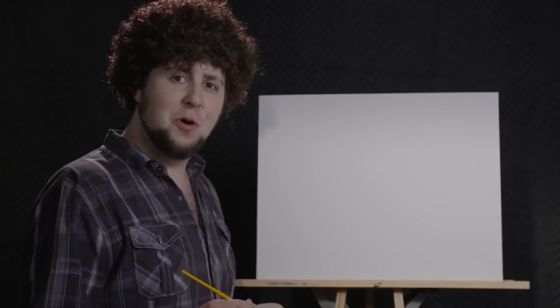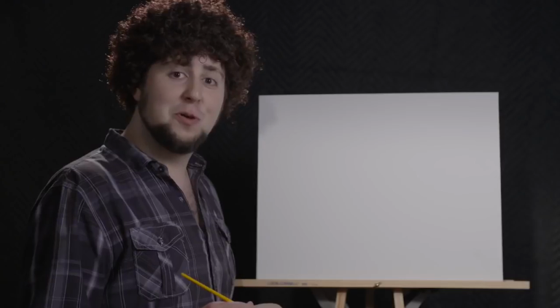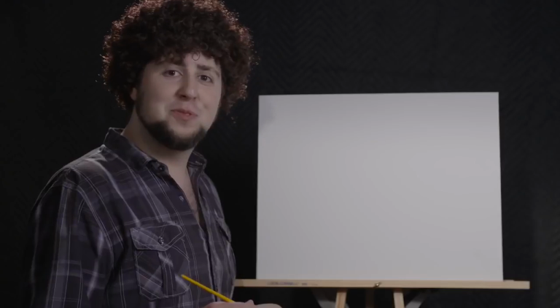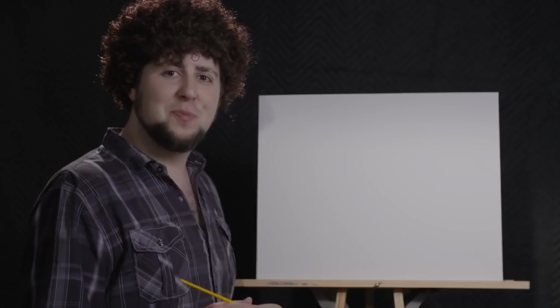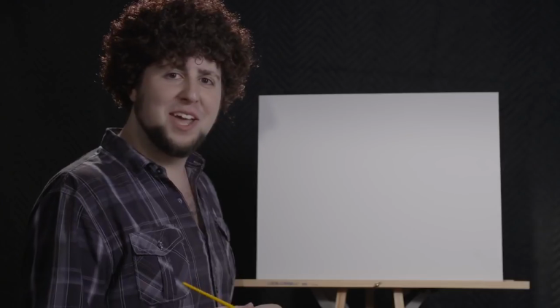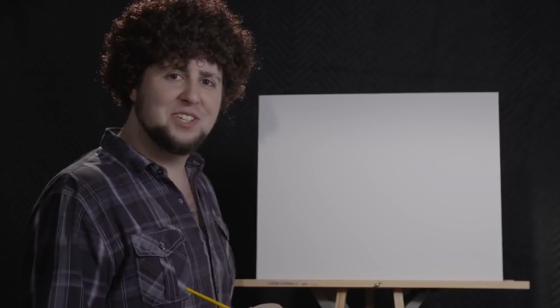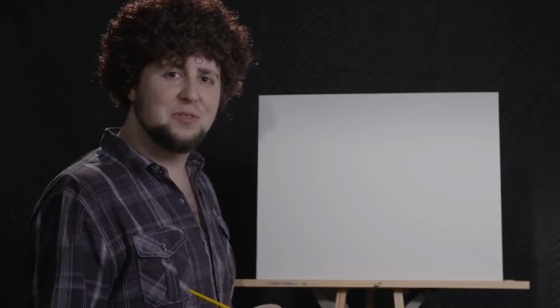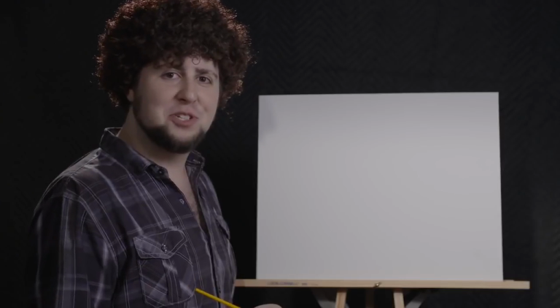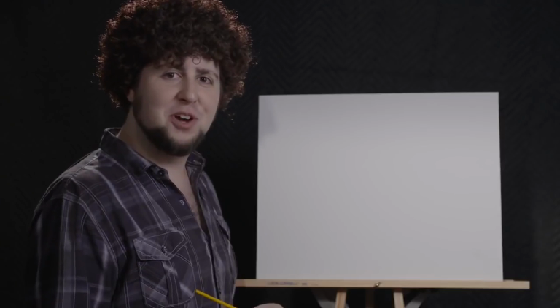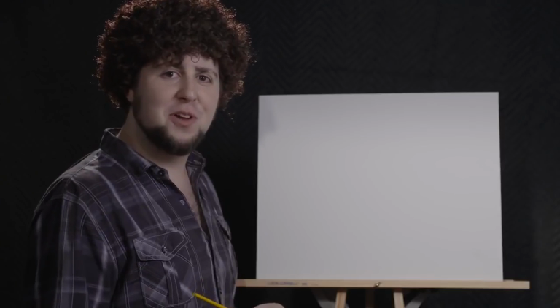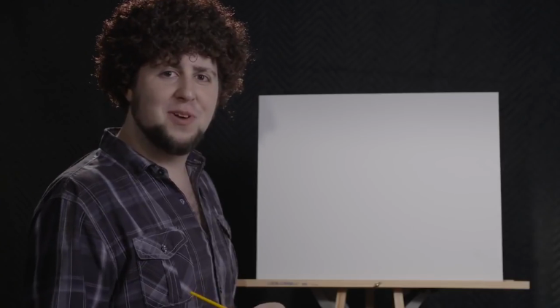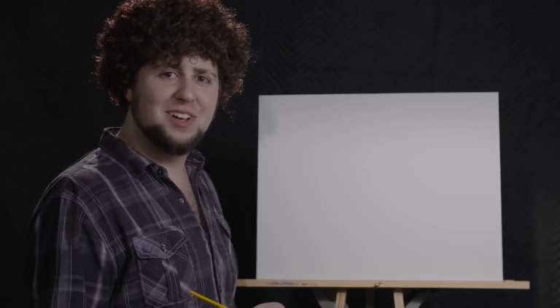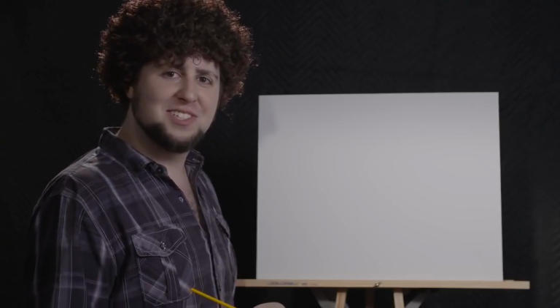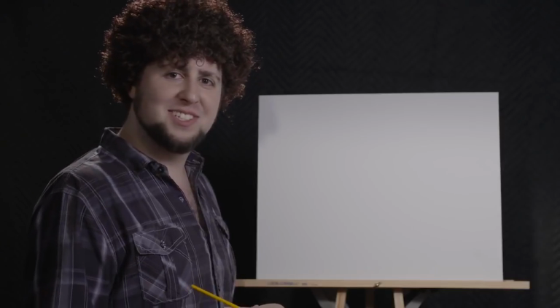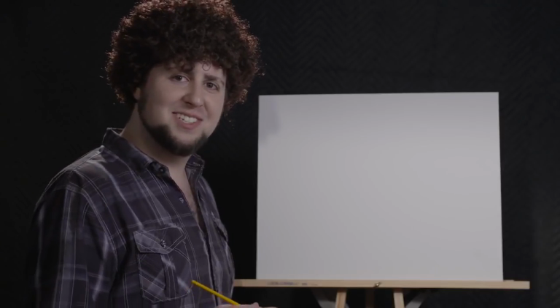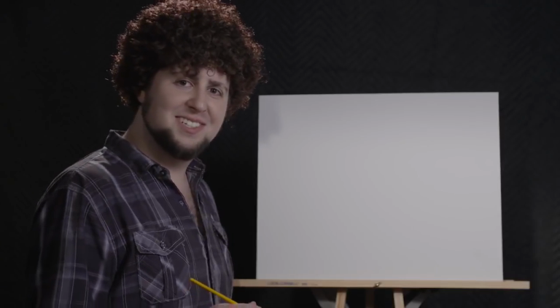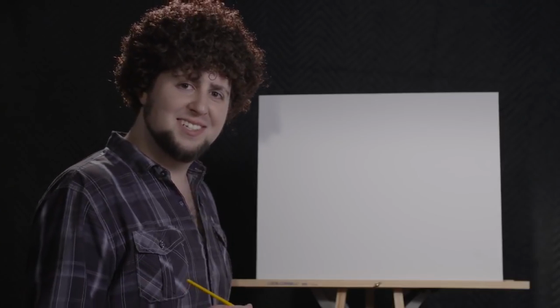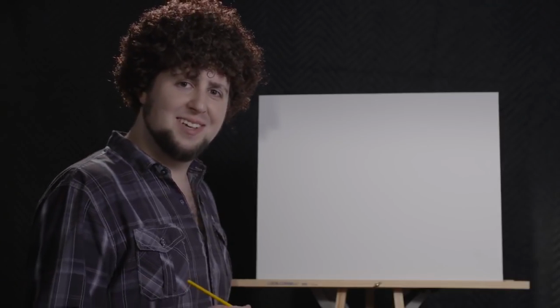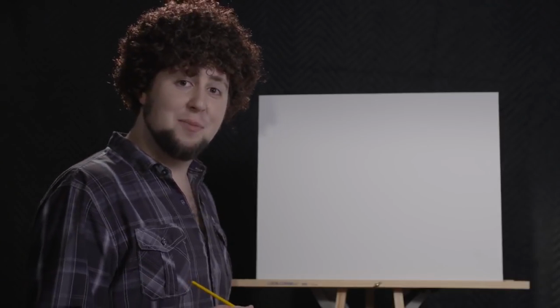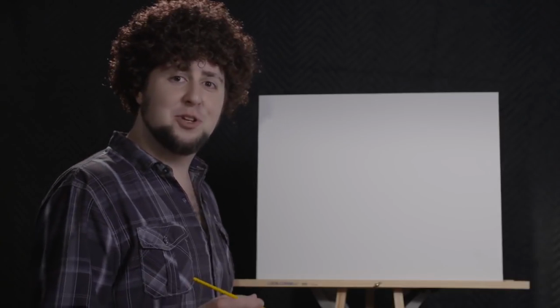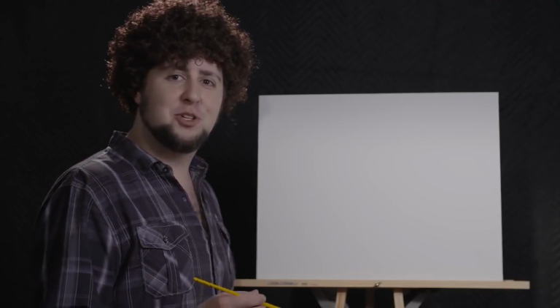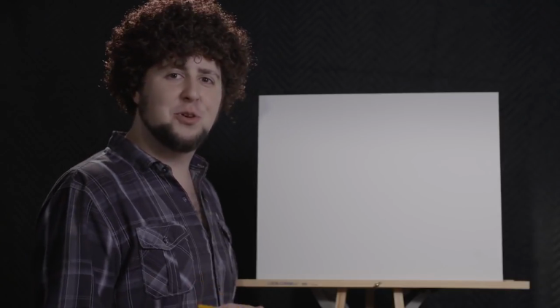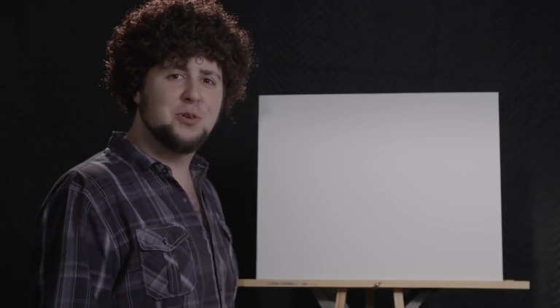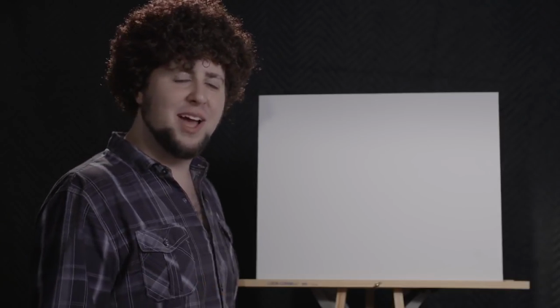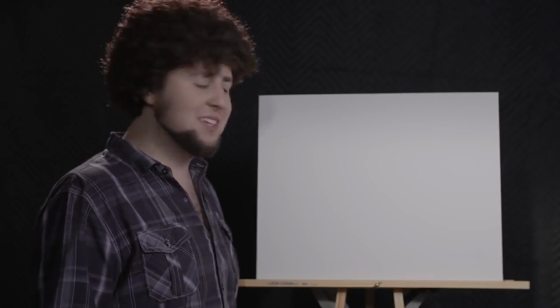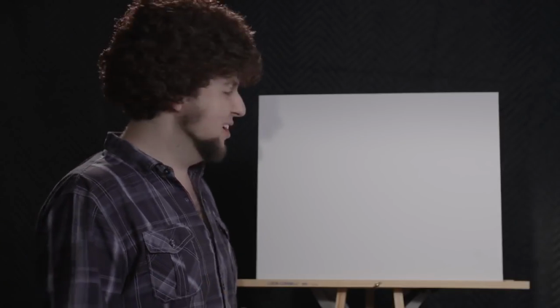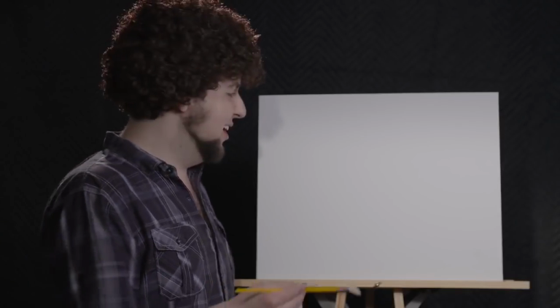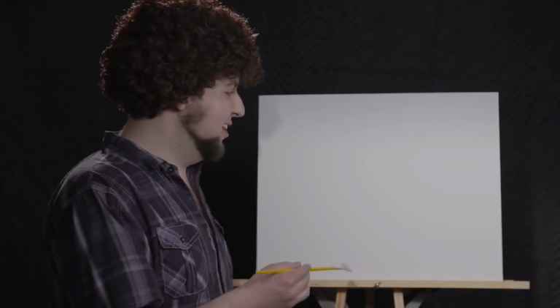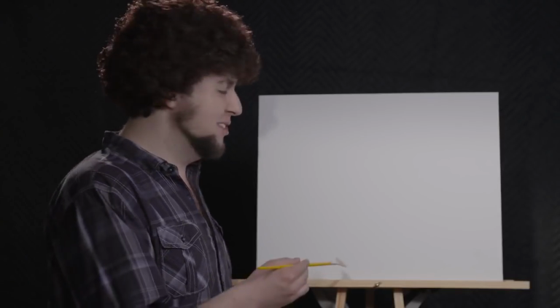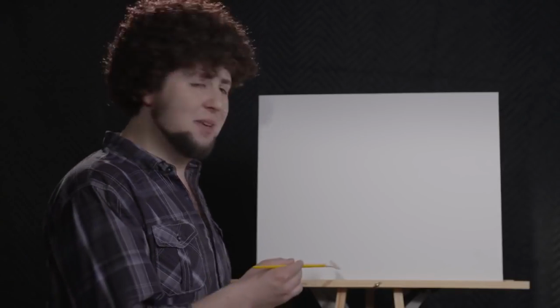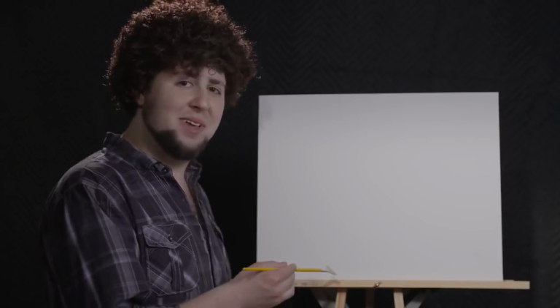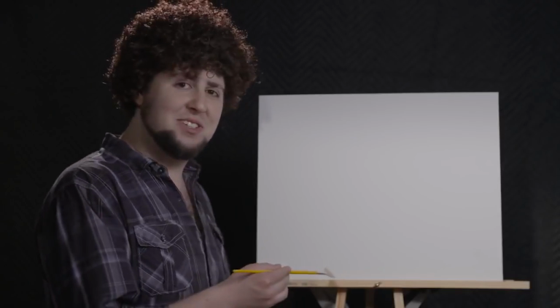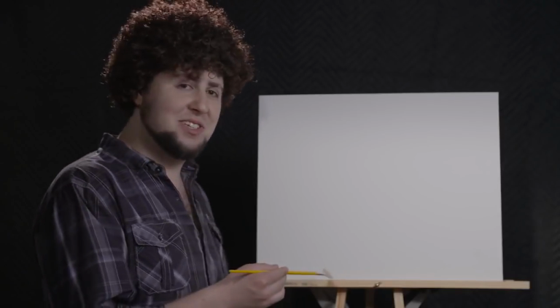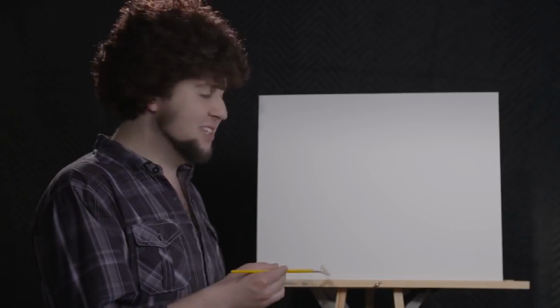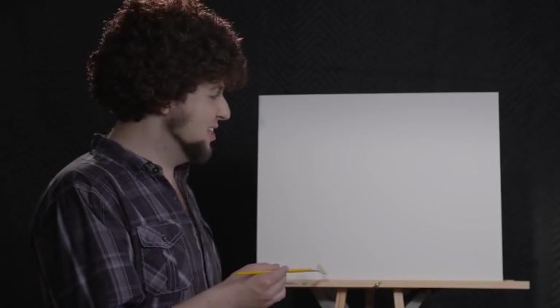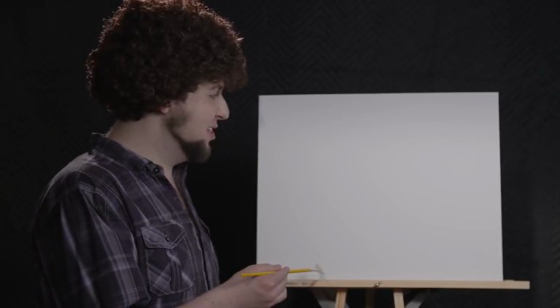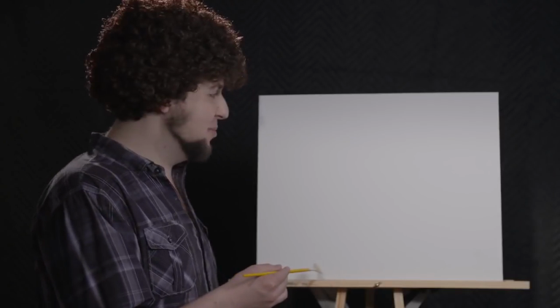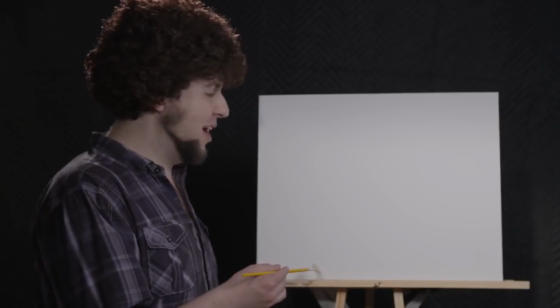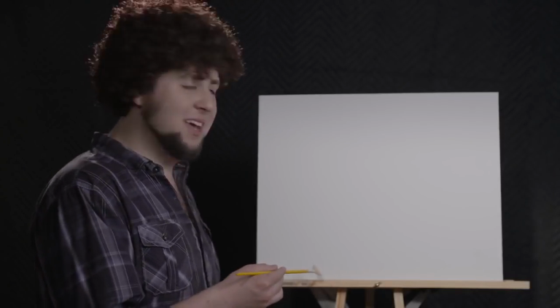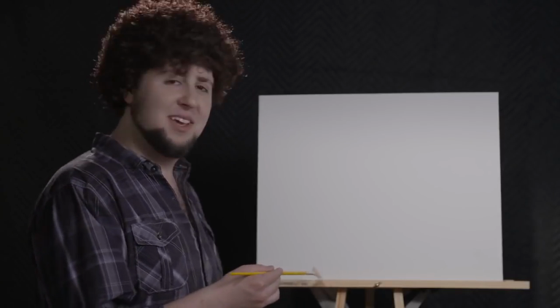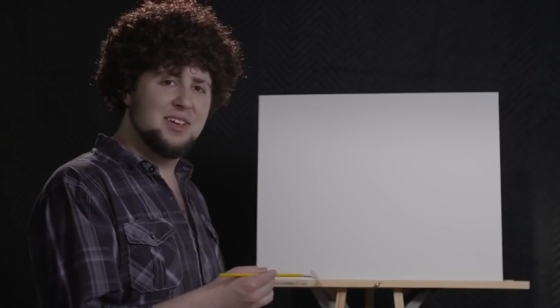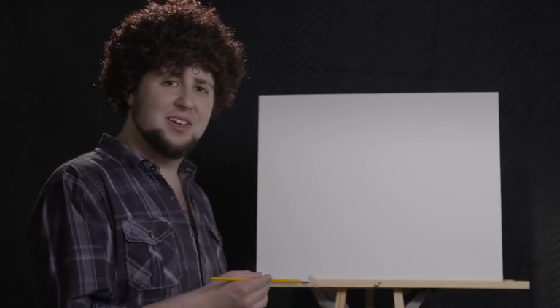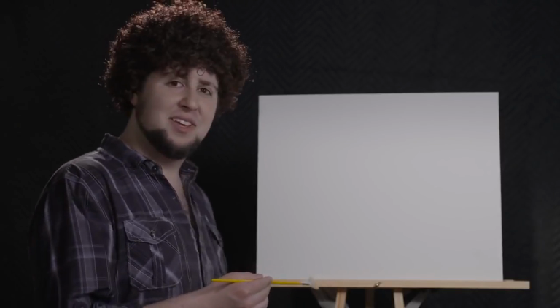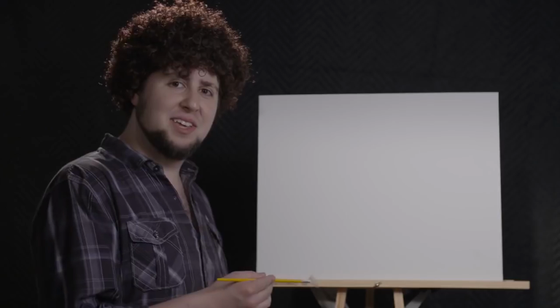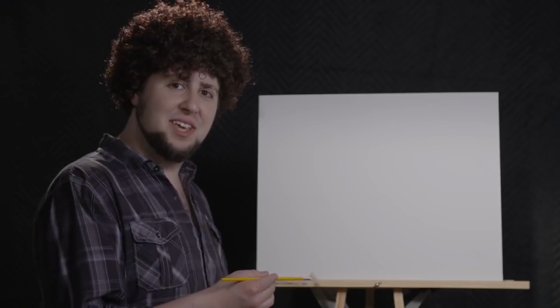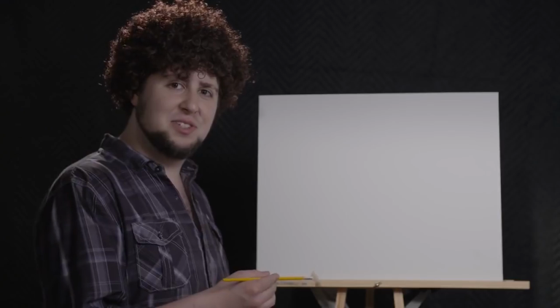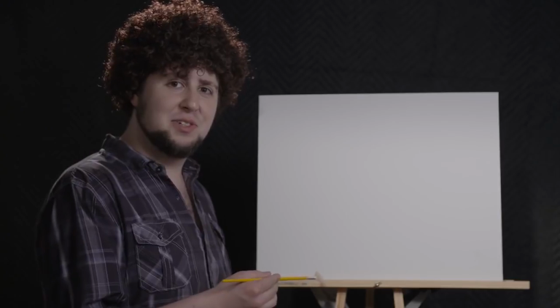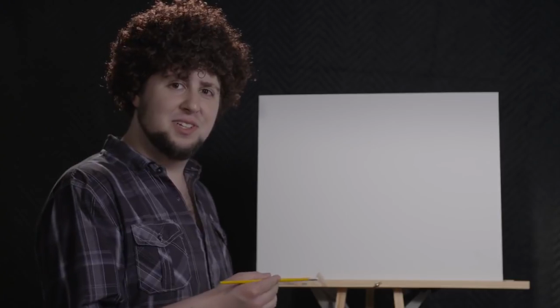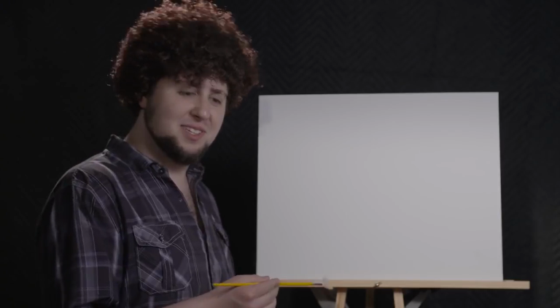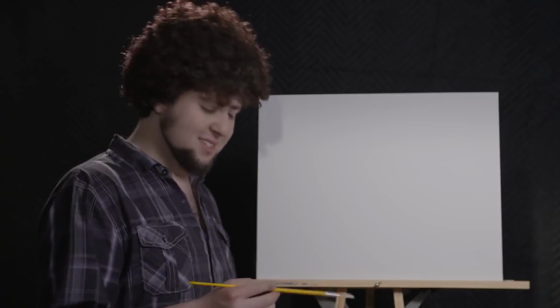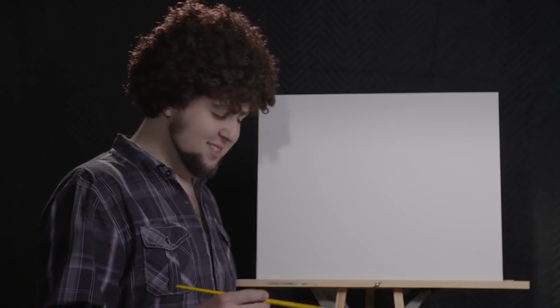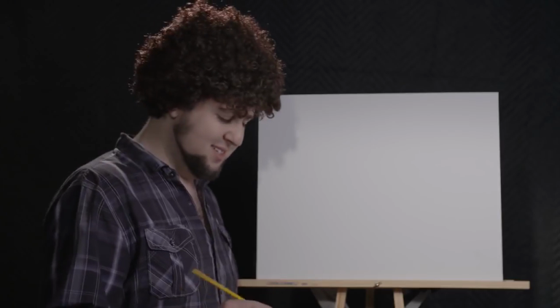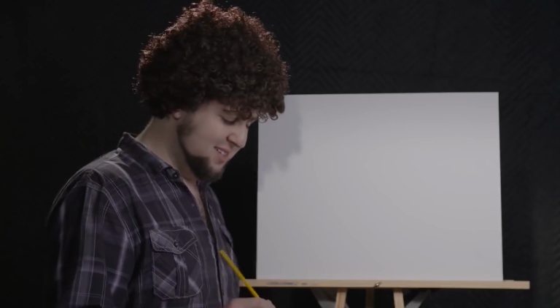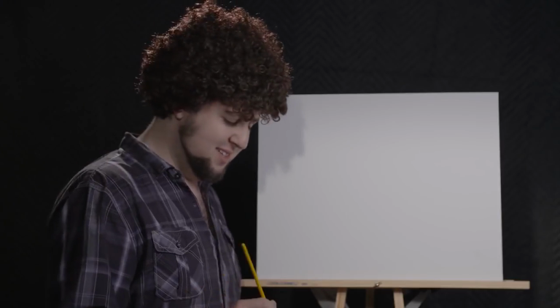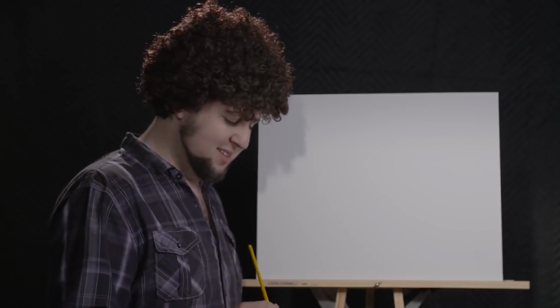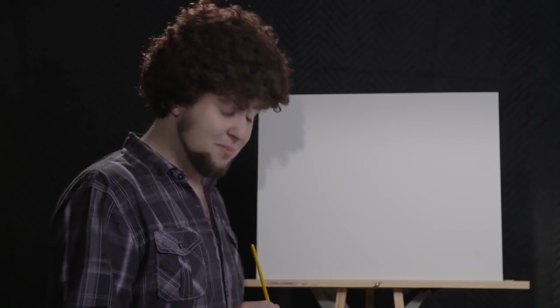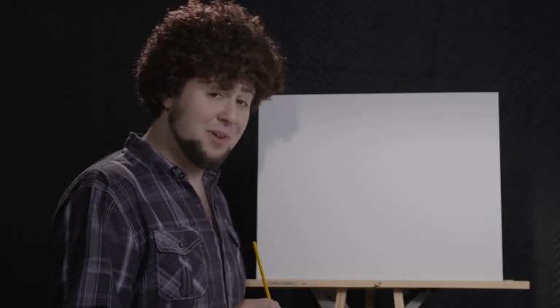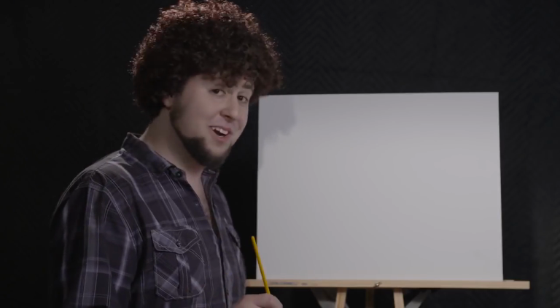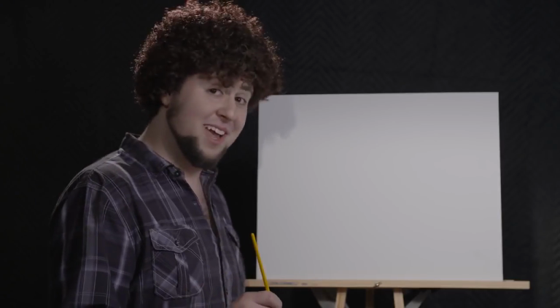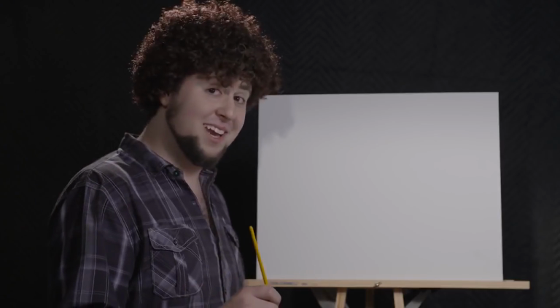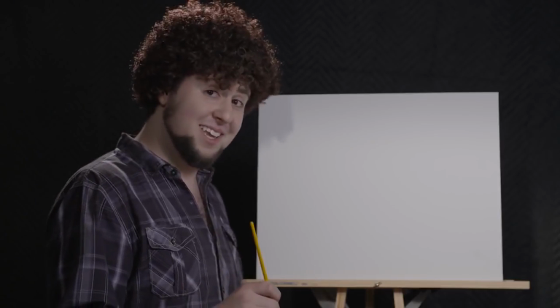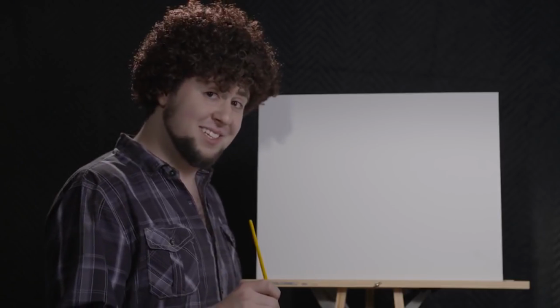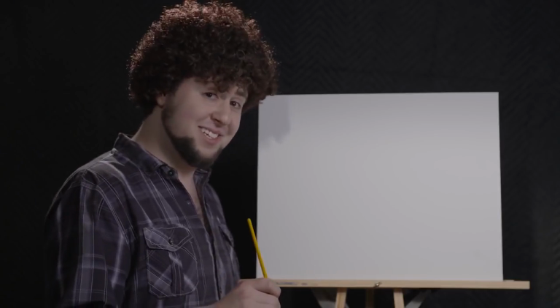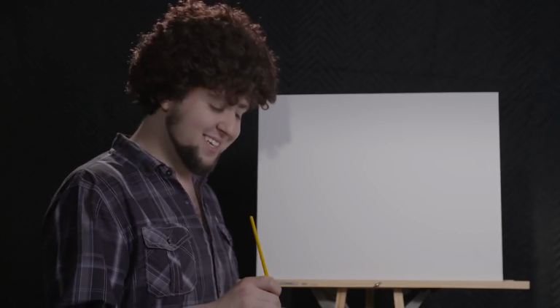Welcome to Painting with John Ross. I'm gonna show you guys a little something. As you can see, this is my easel. But it ain't easy.